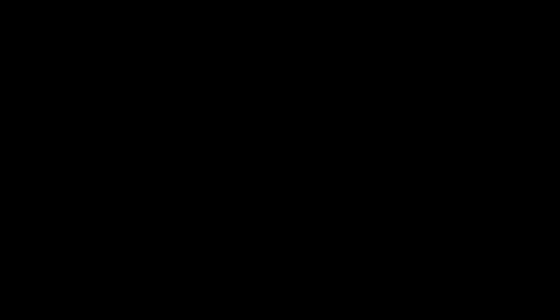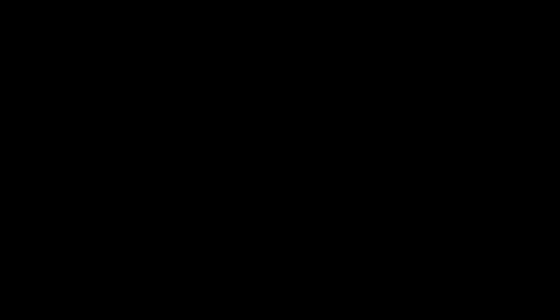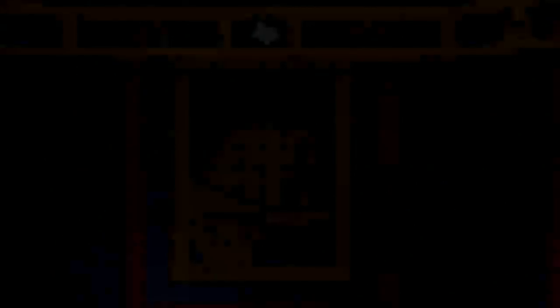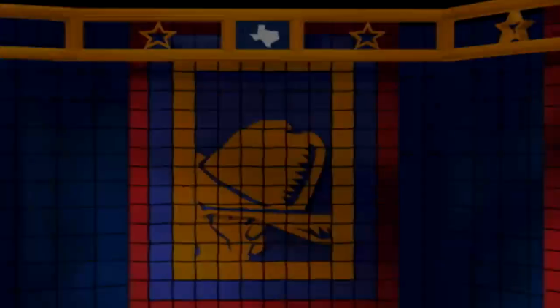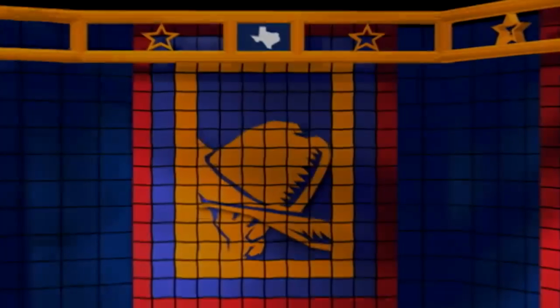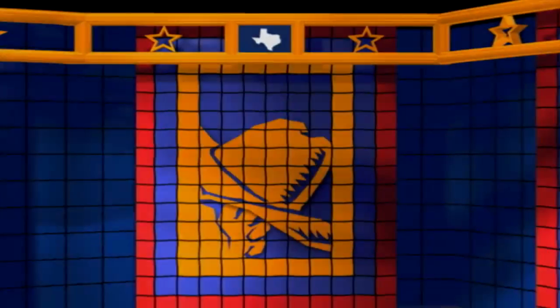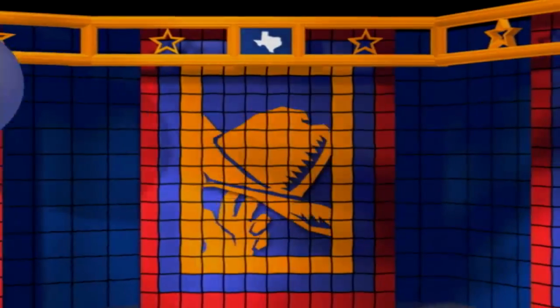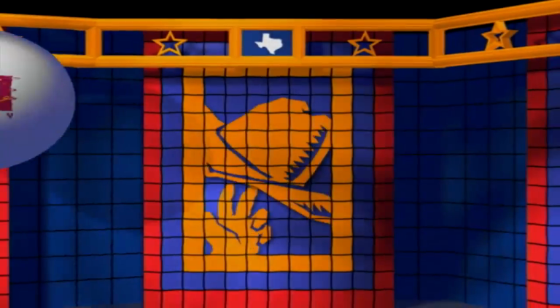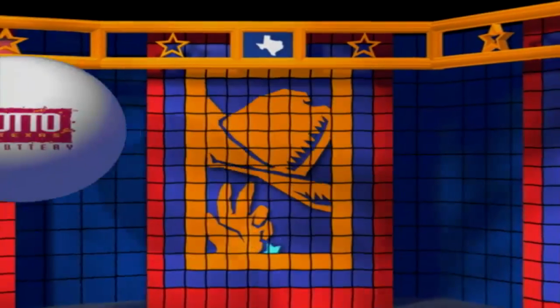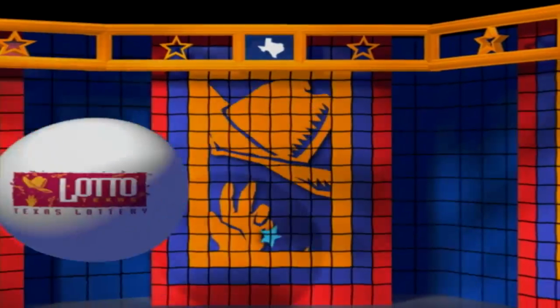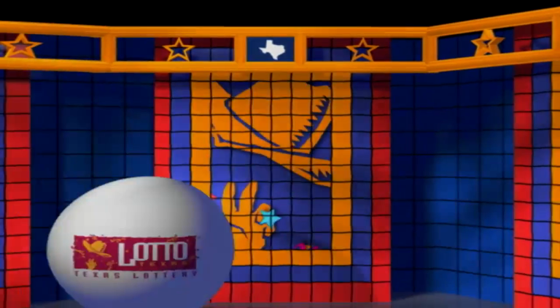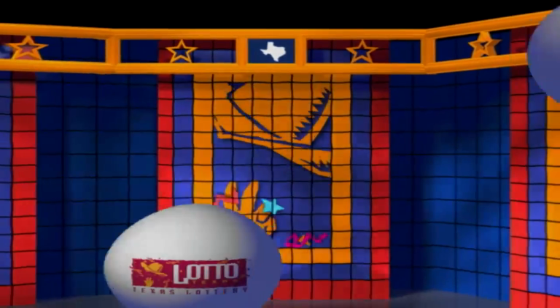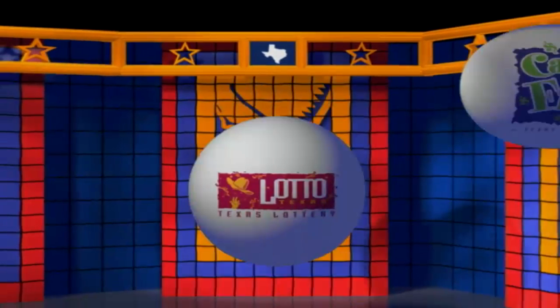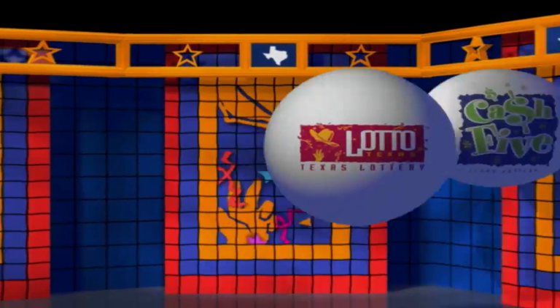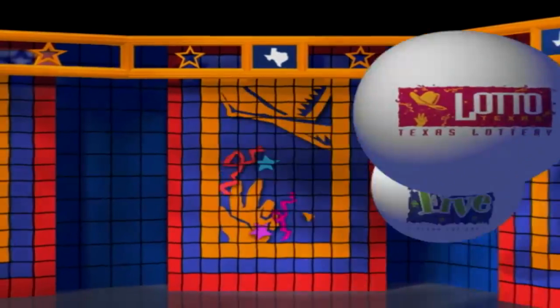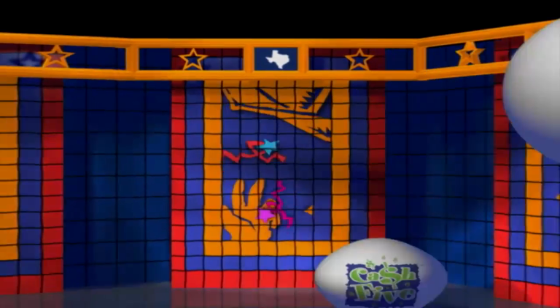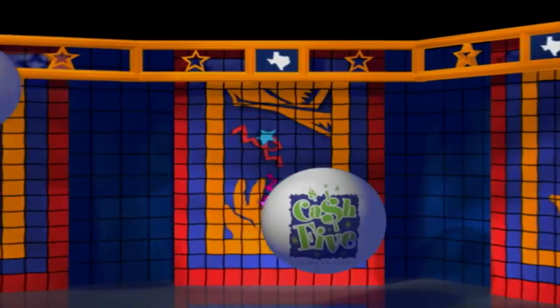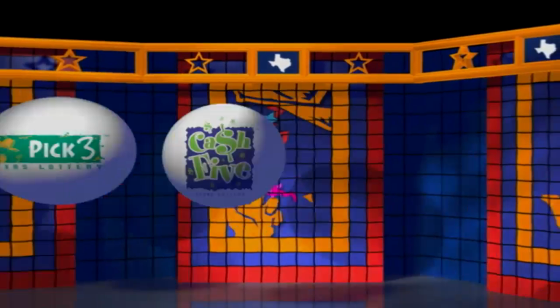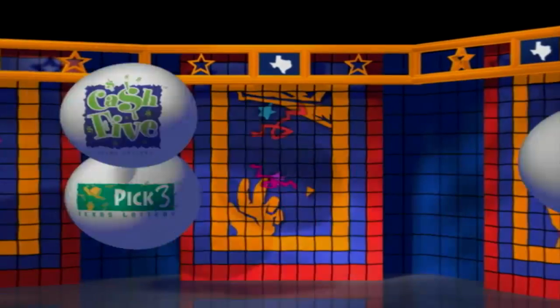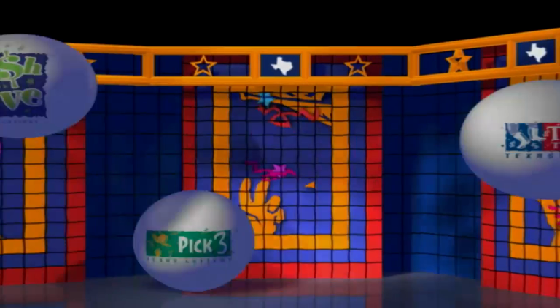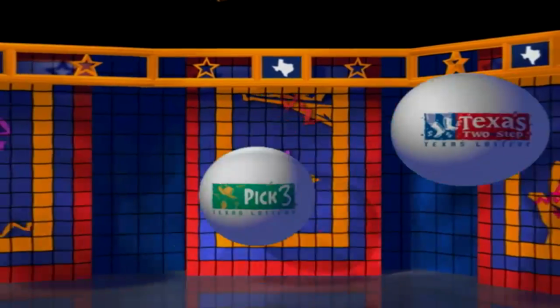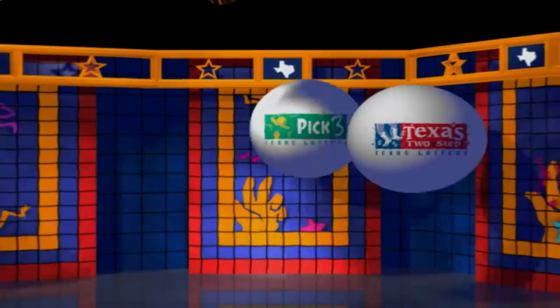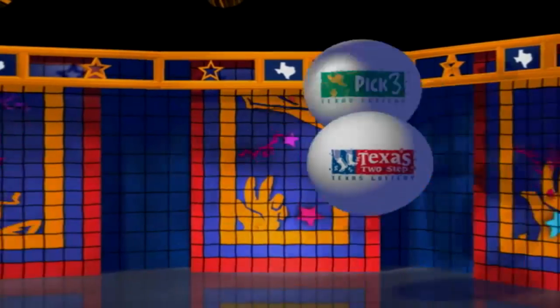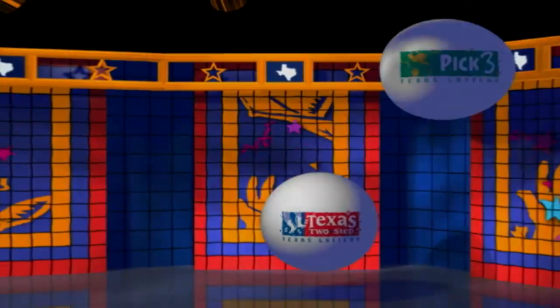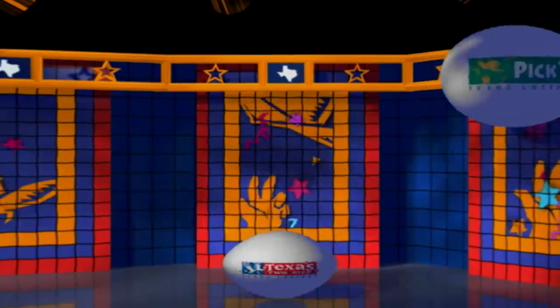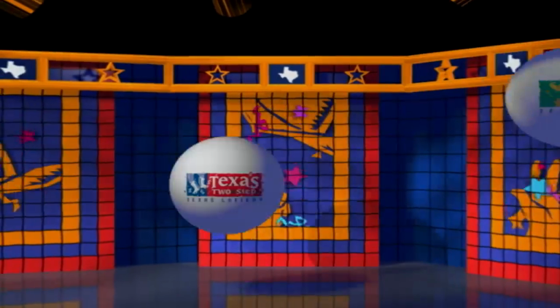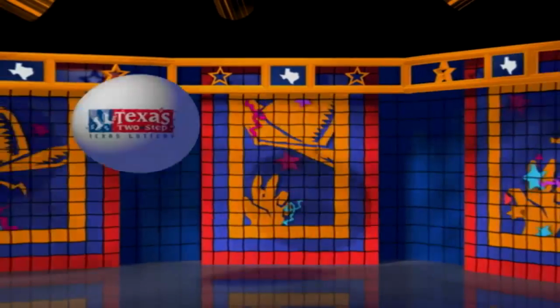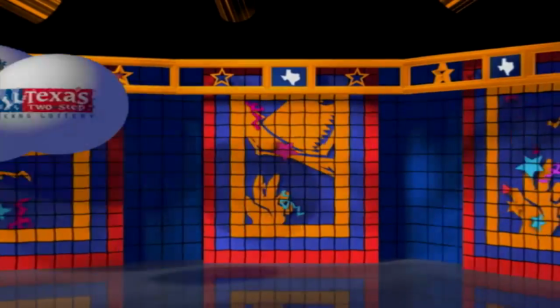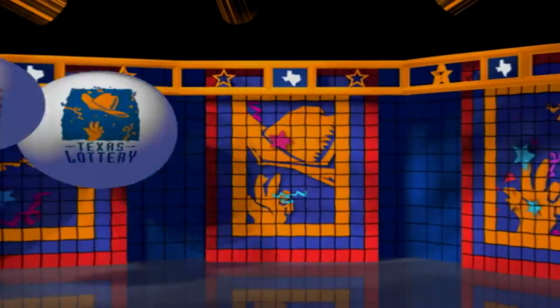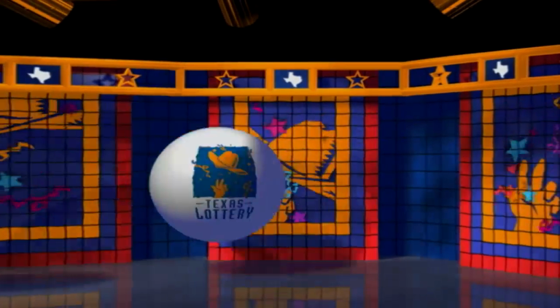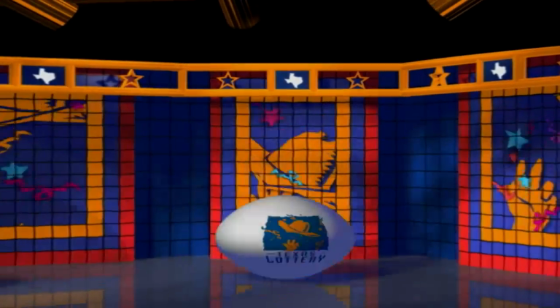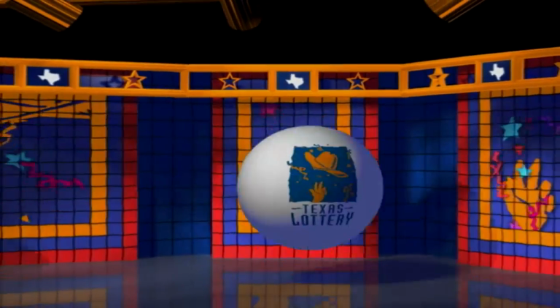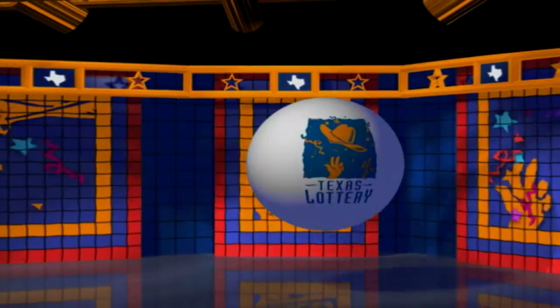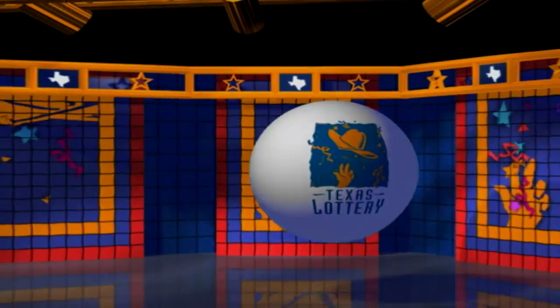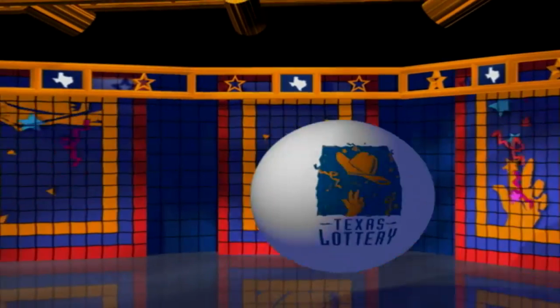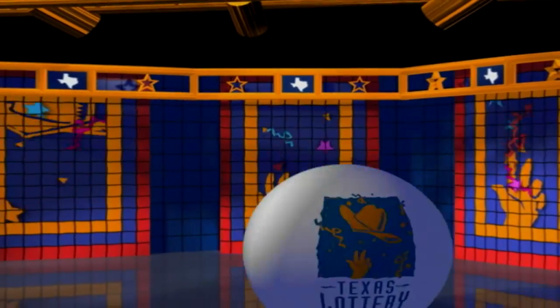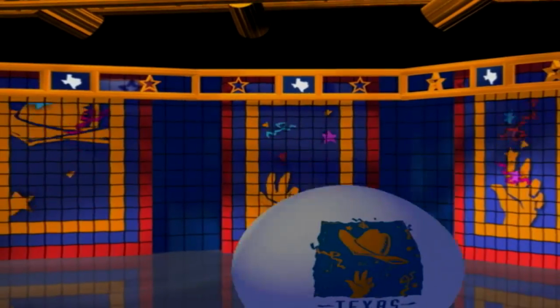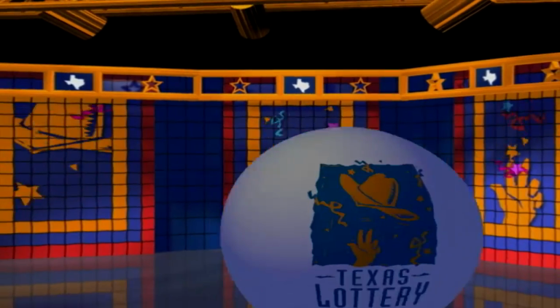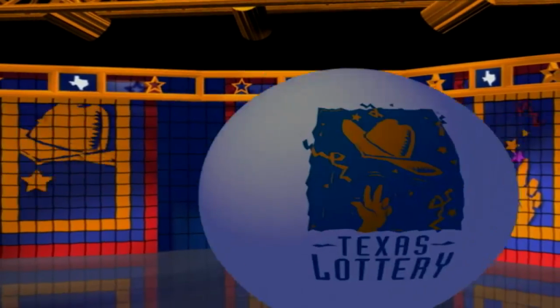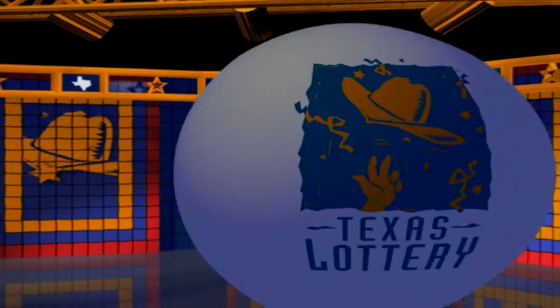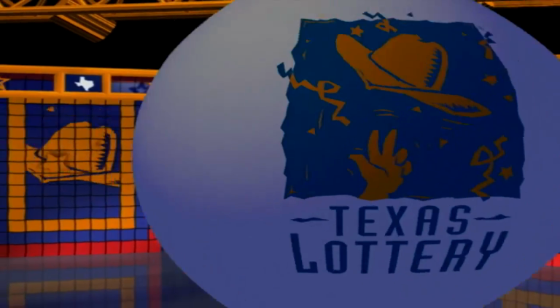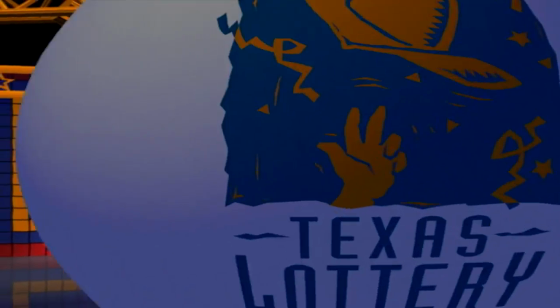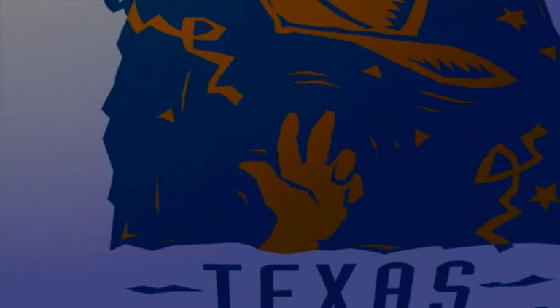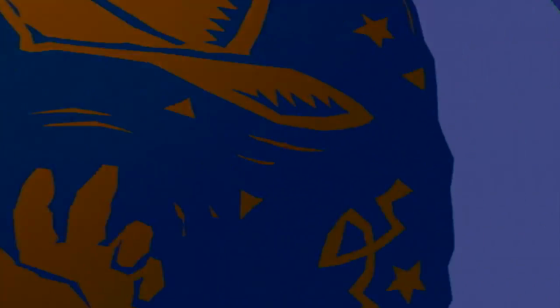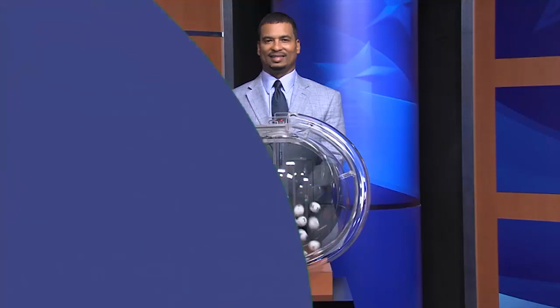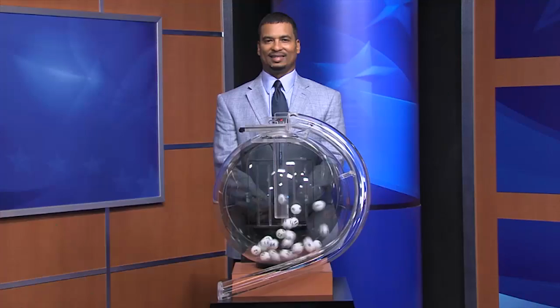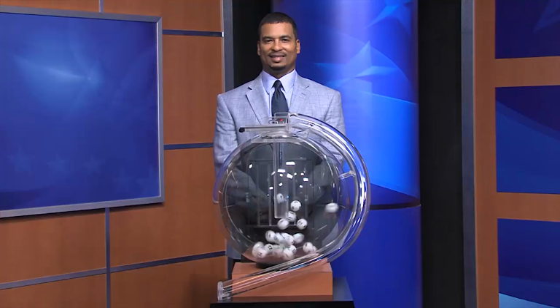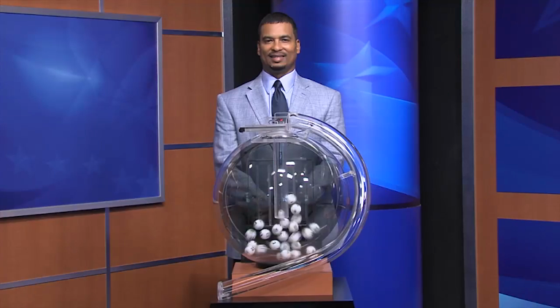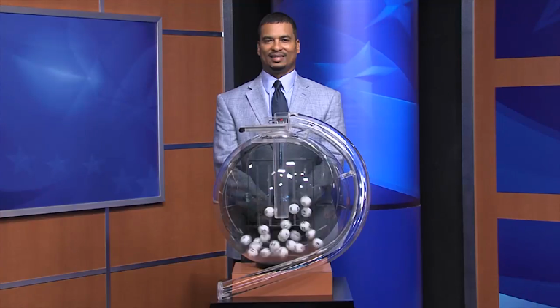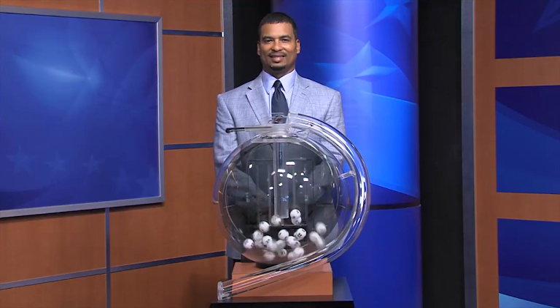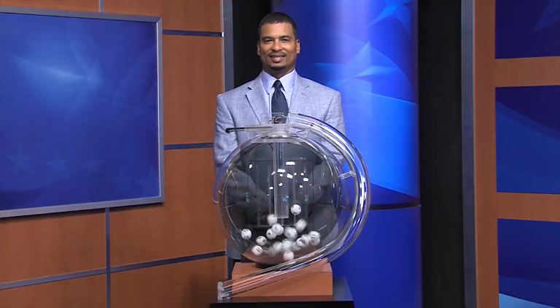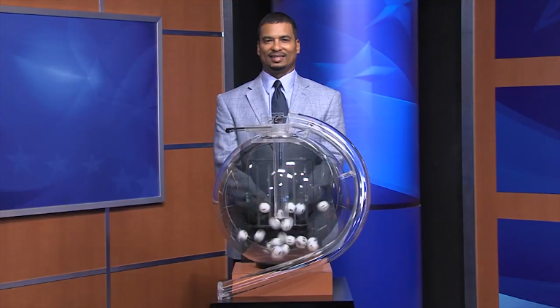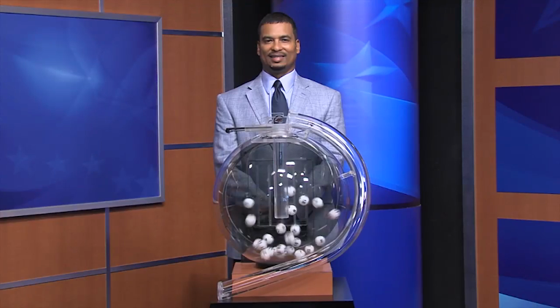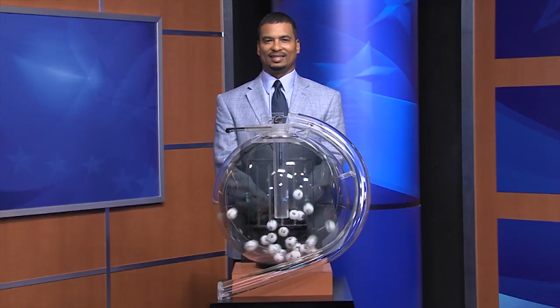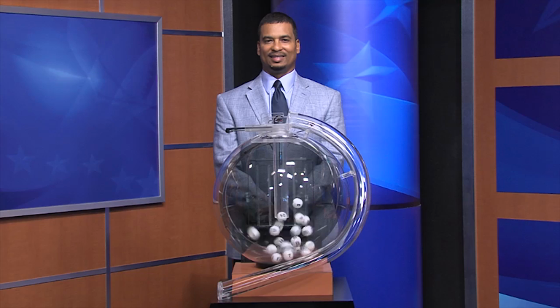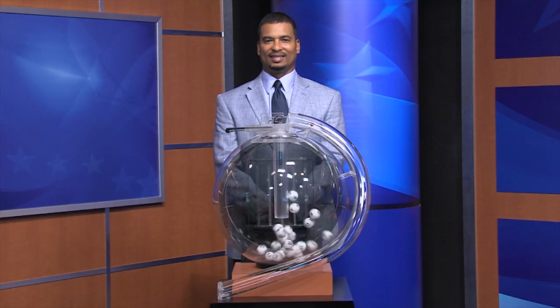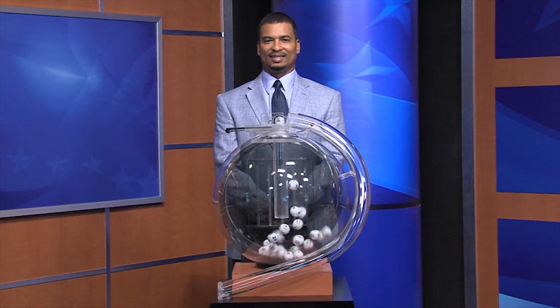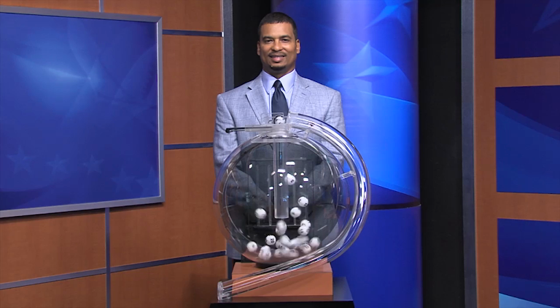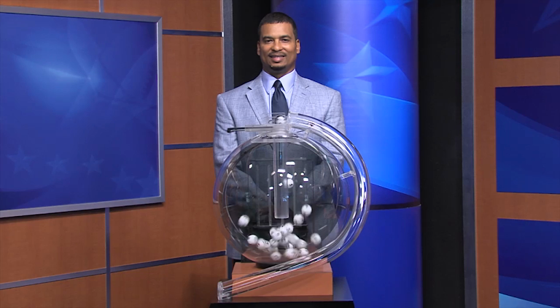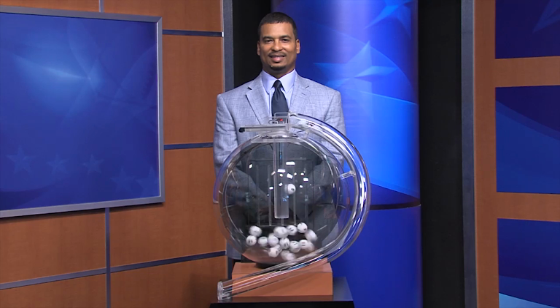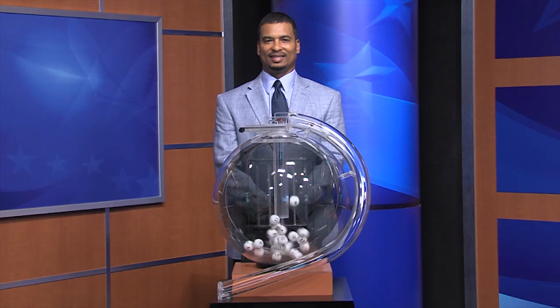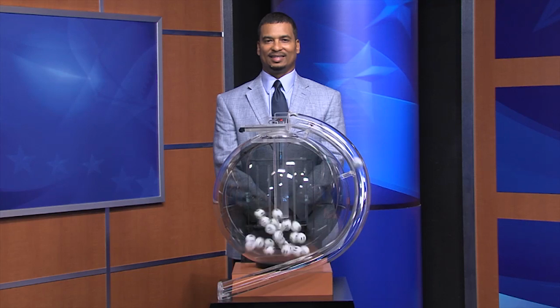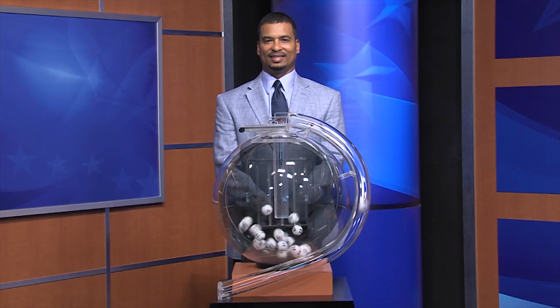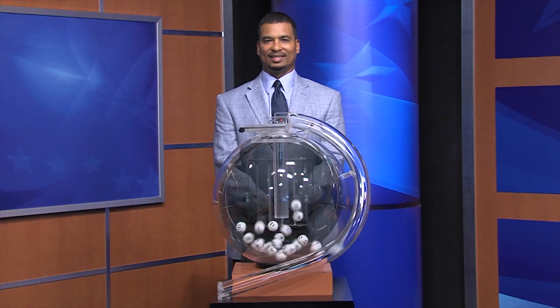Welcome to the Texas Lottery Day Drawing for Friday, June 29th. It's time to play All or Nothing.